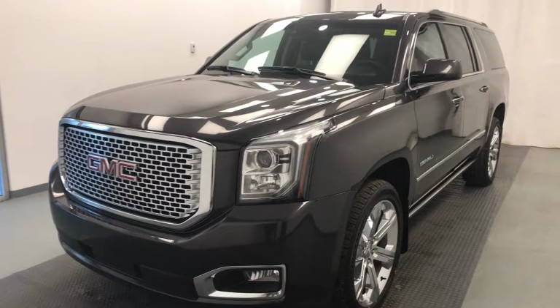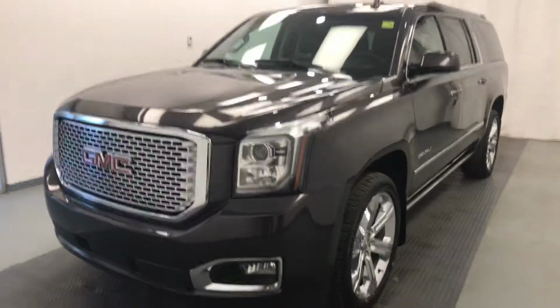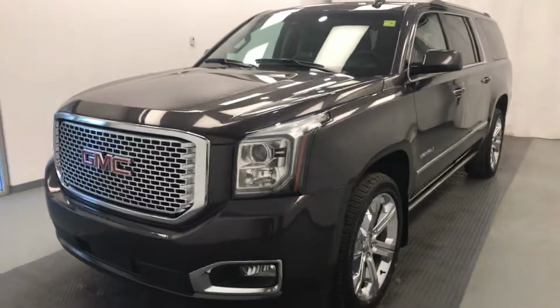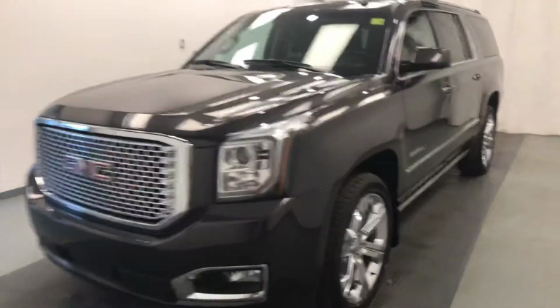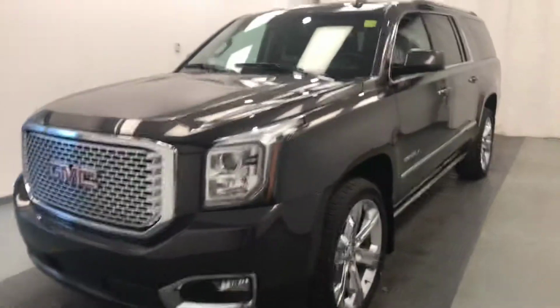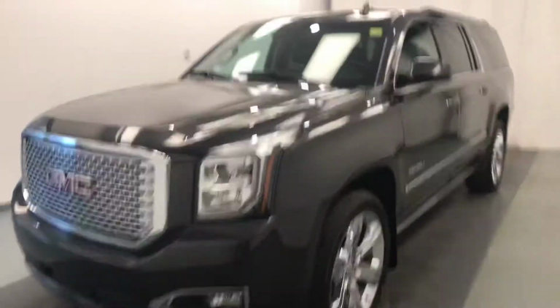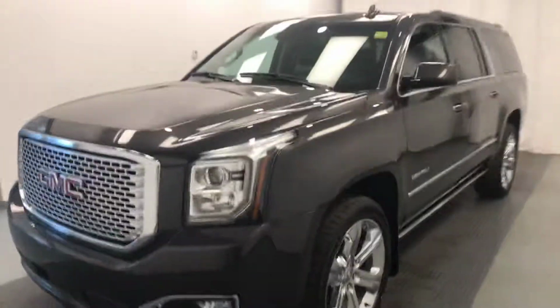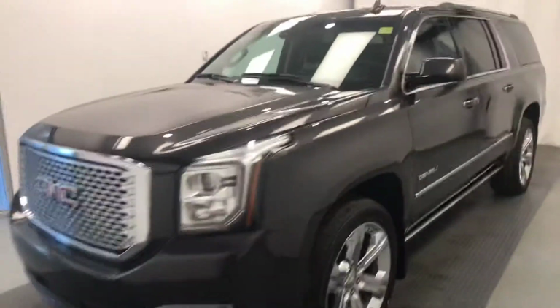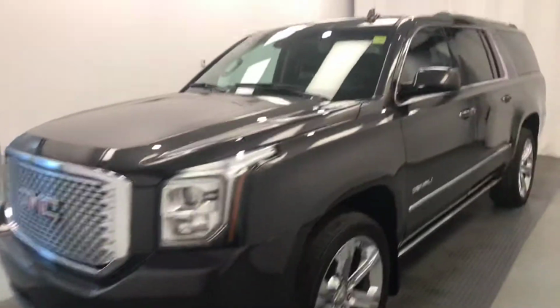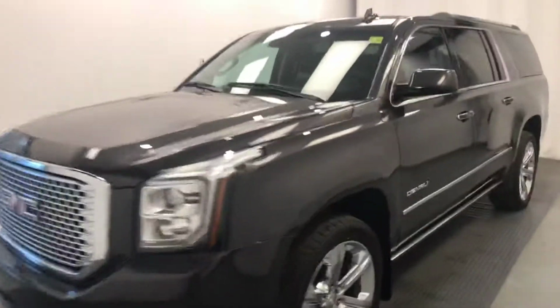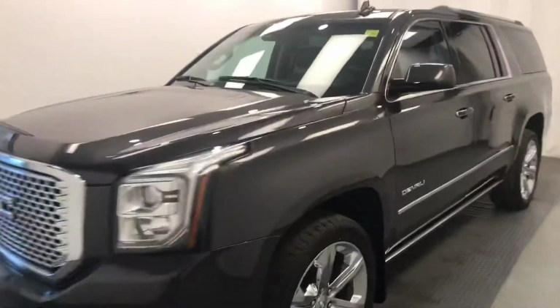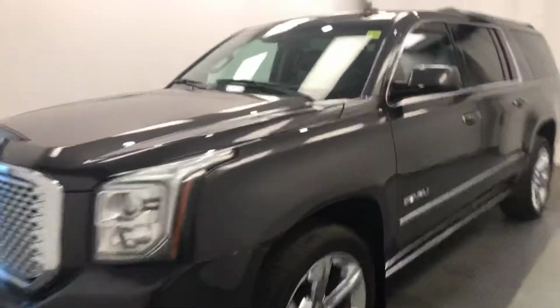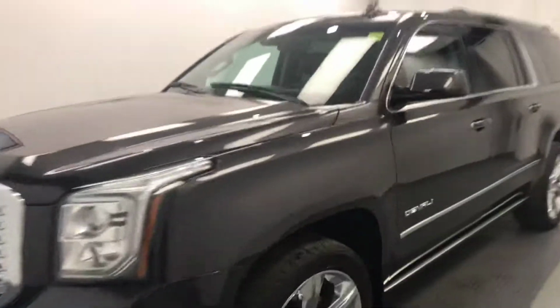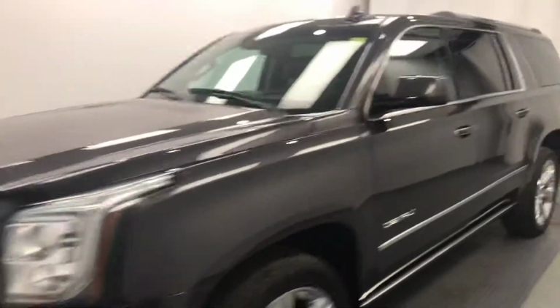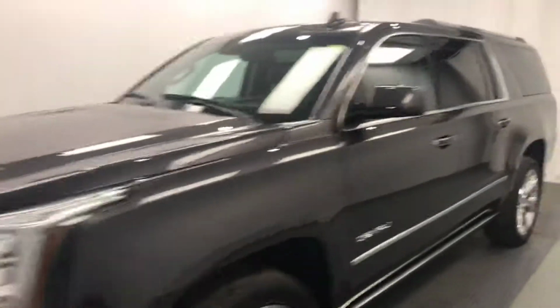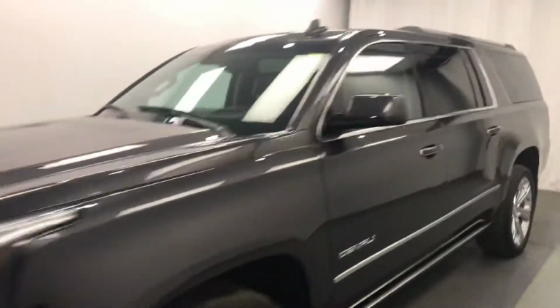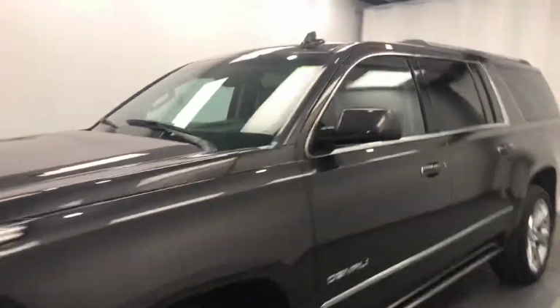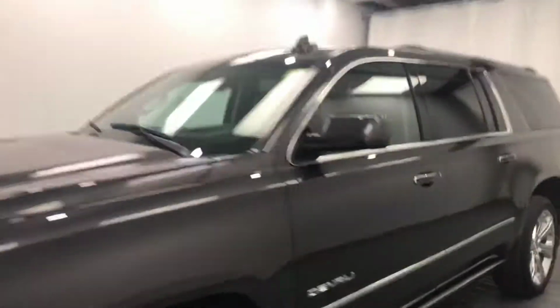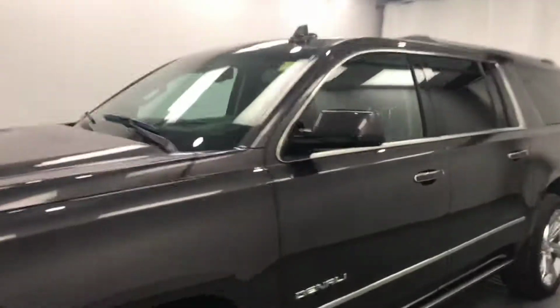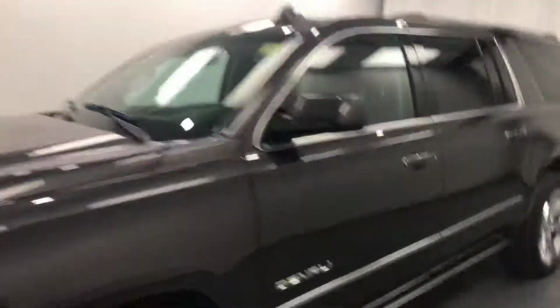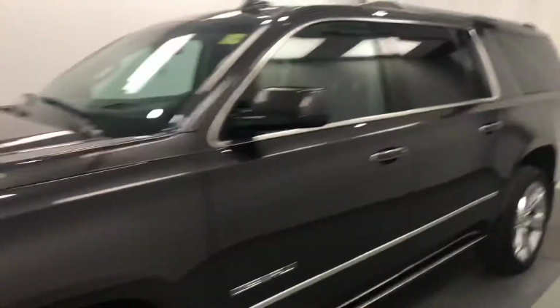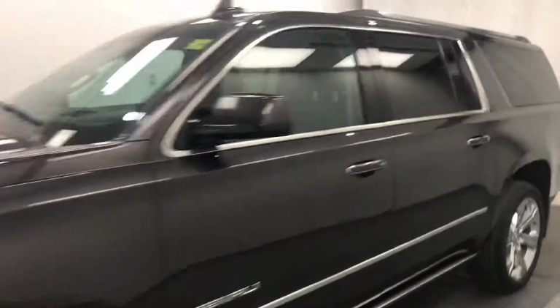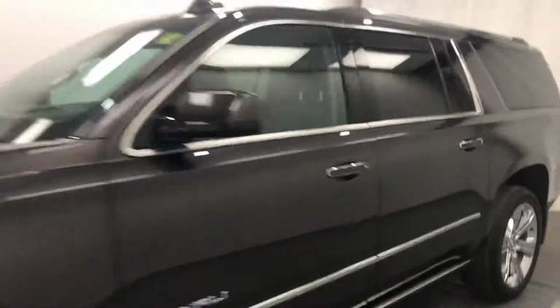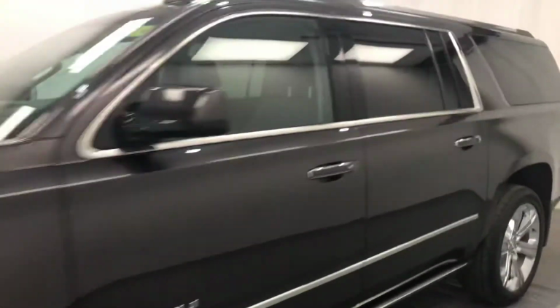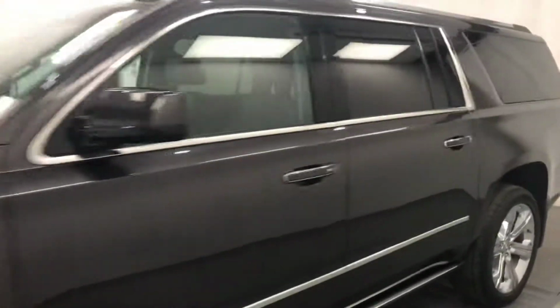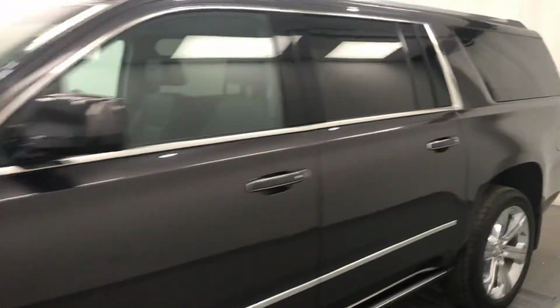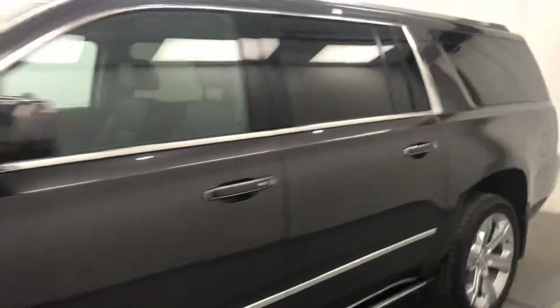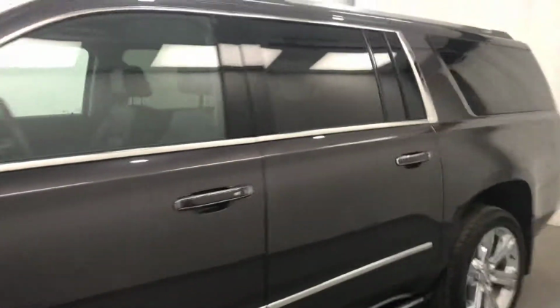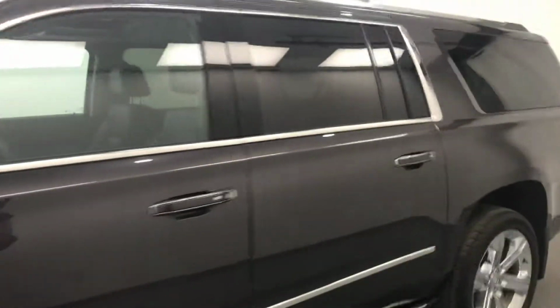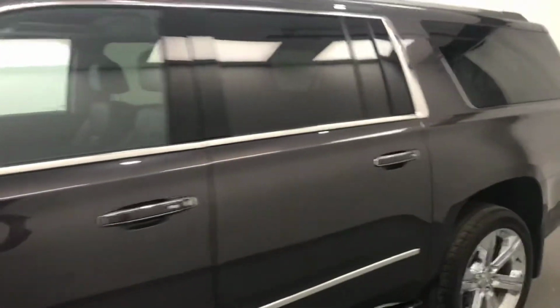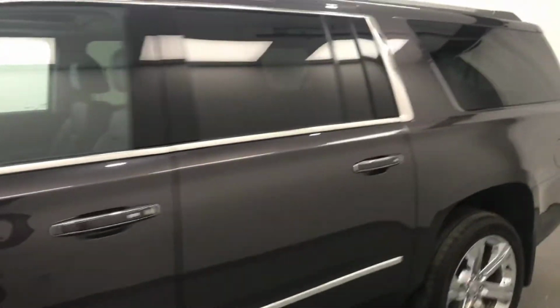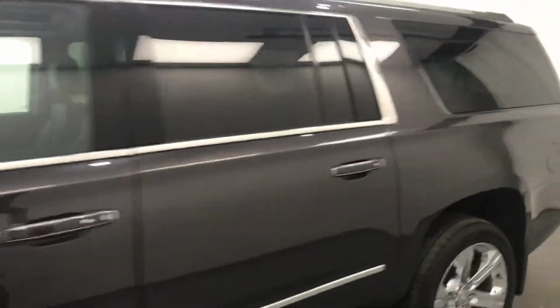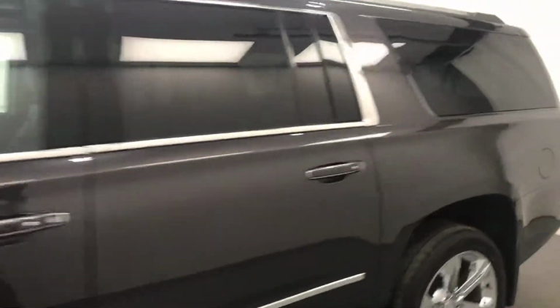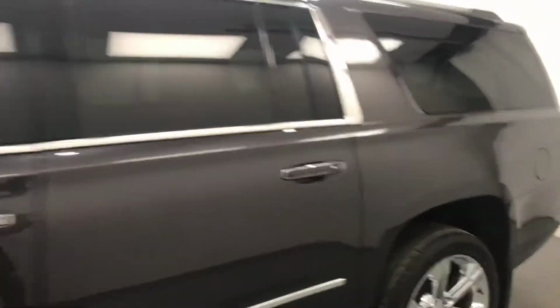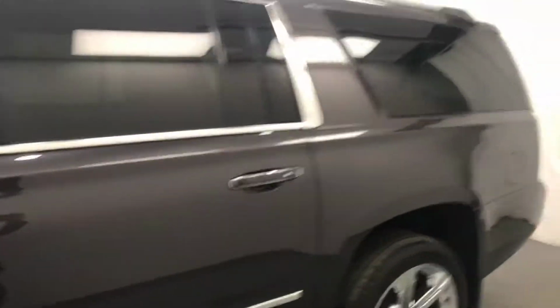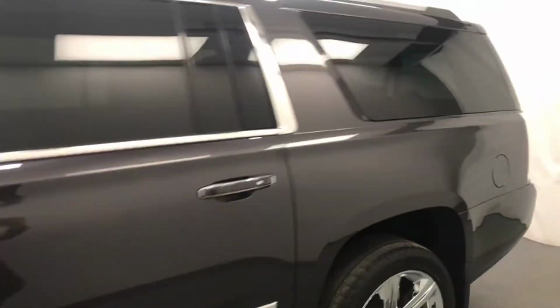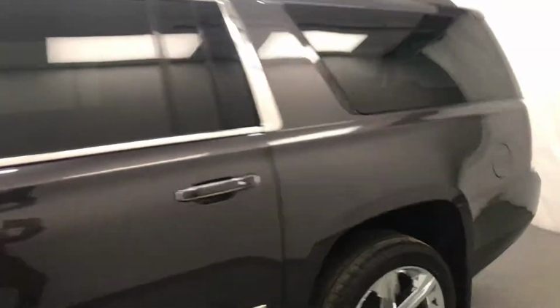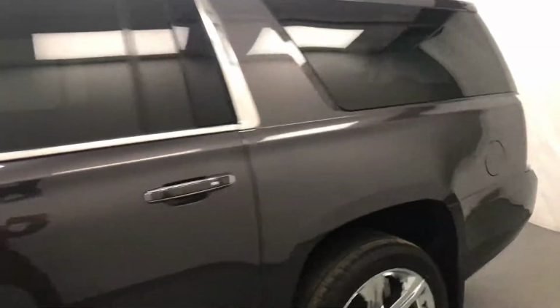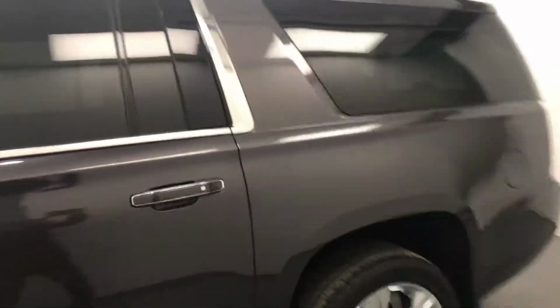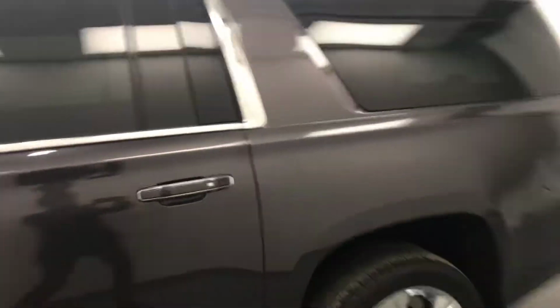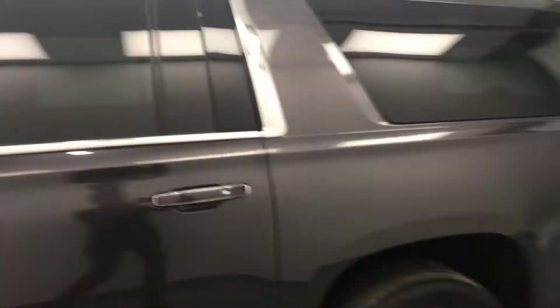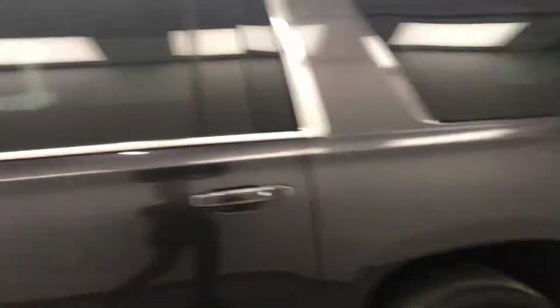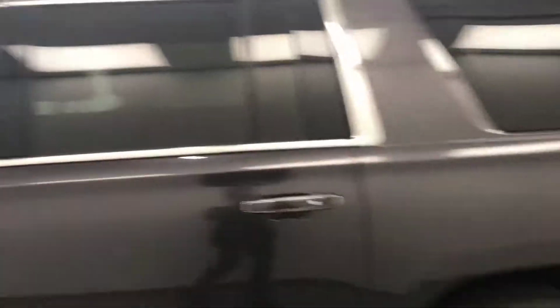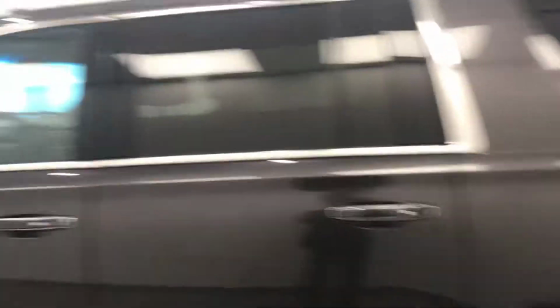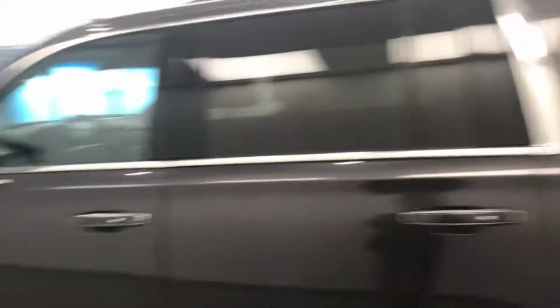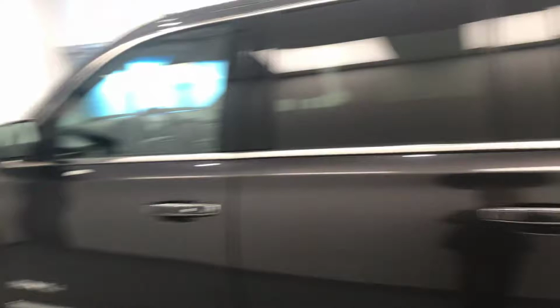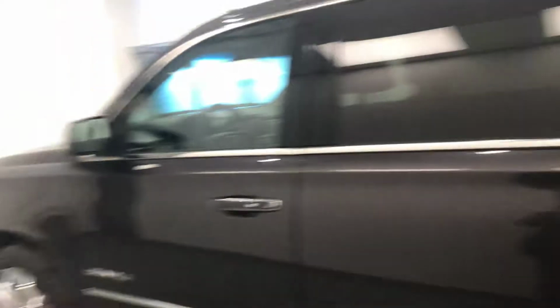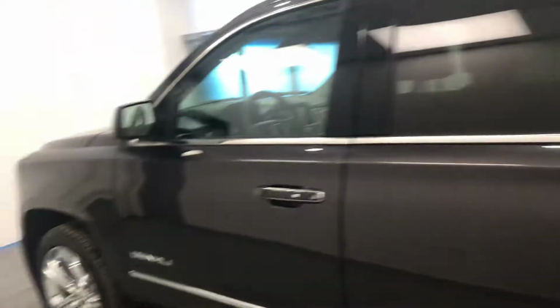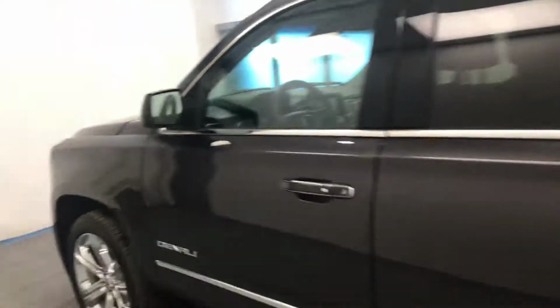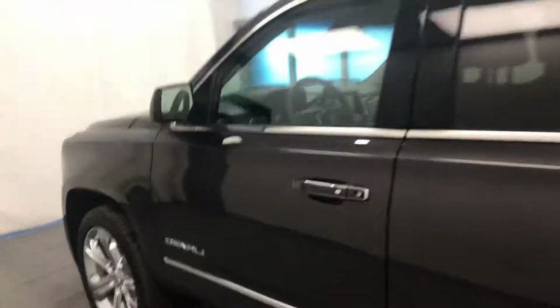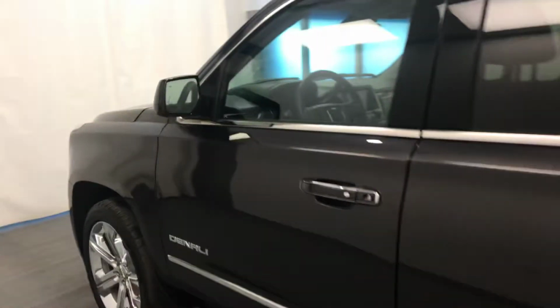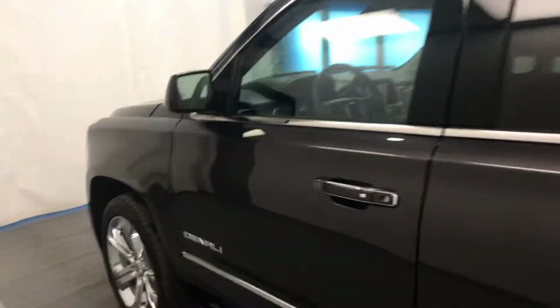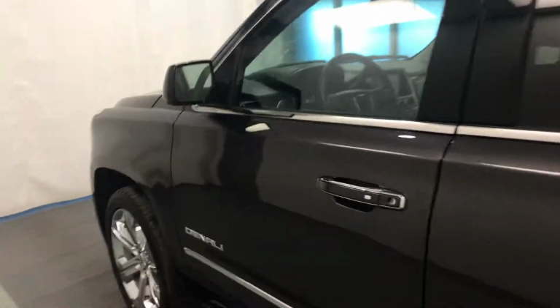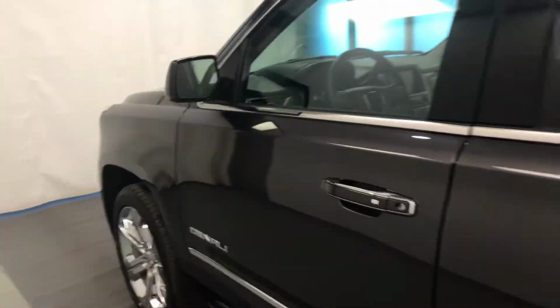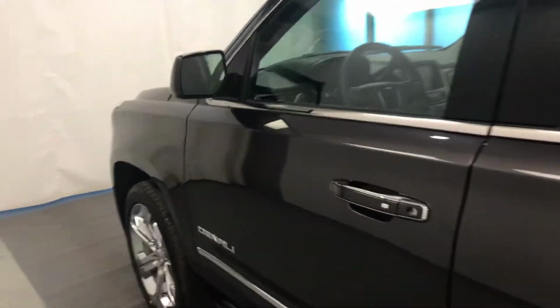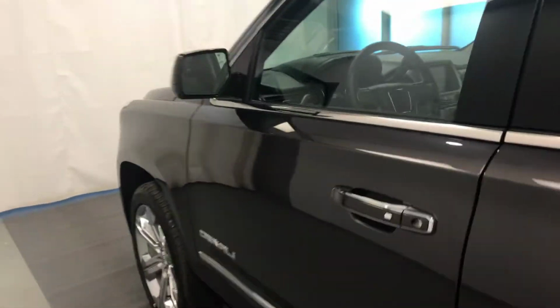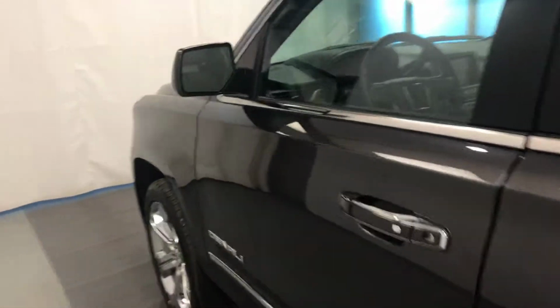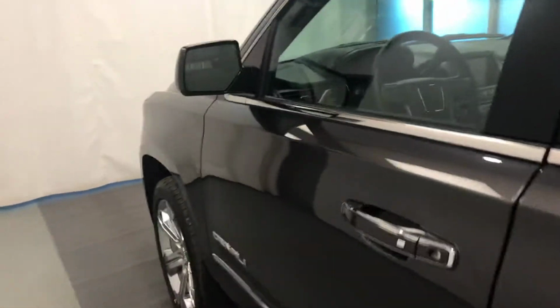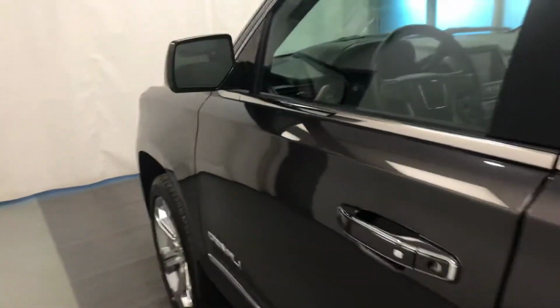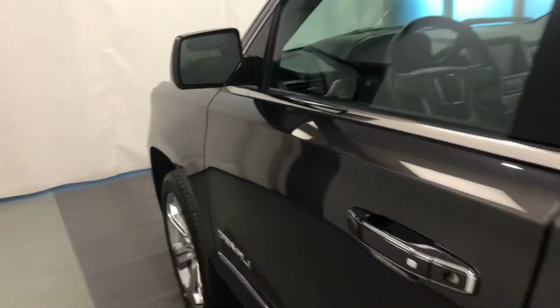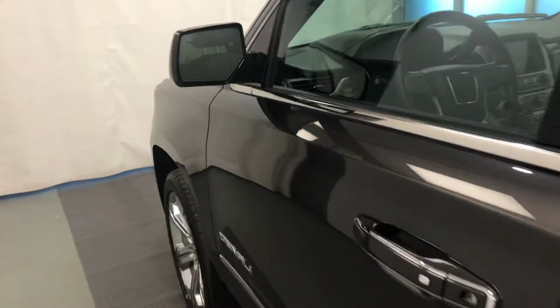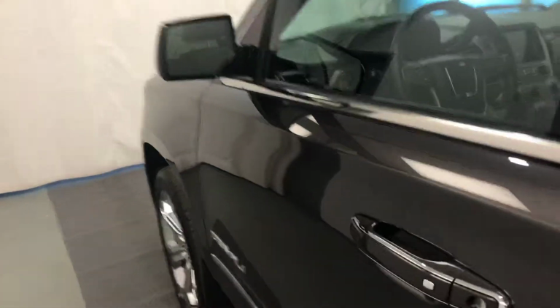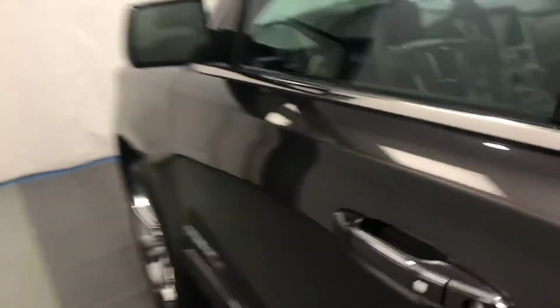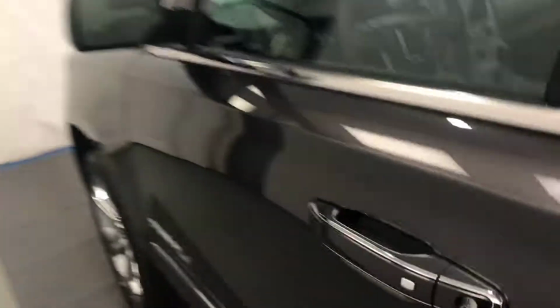Today we're reviewing stock number 175739 on a 2017 GMC Yukon XL Denali, and our exterior color is Iridium.